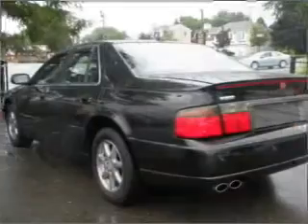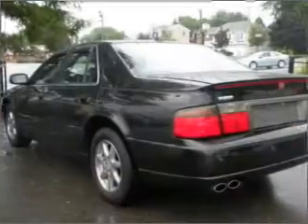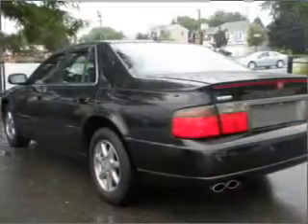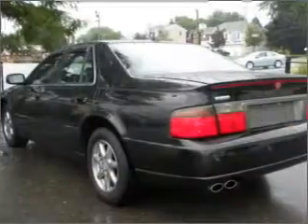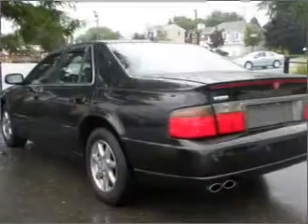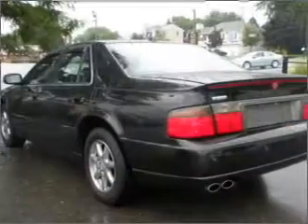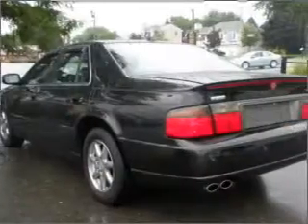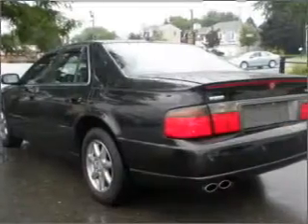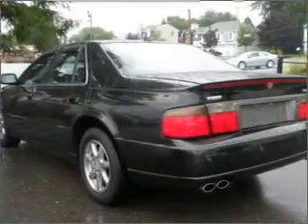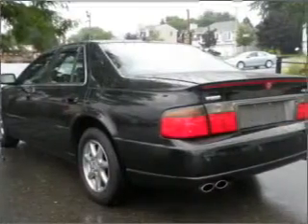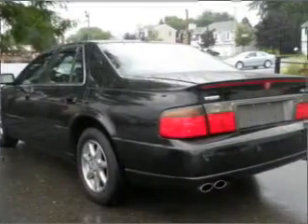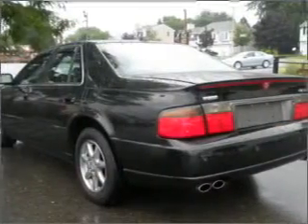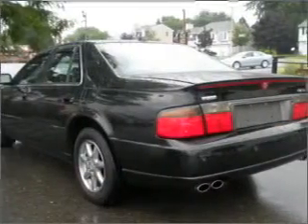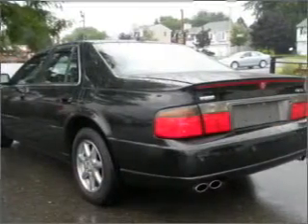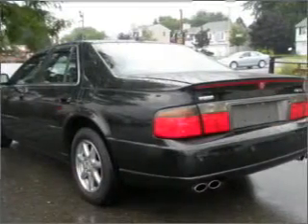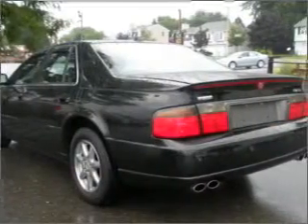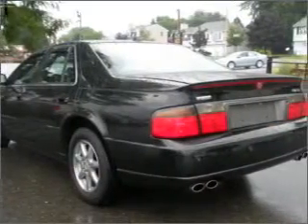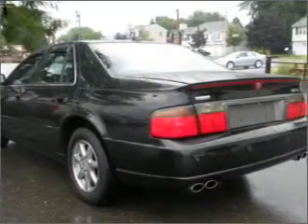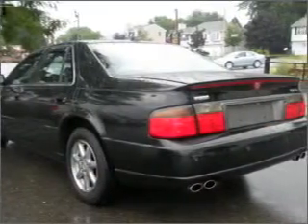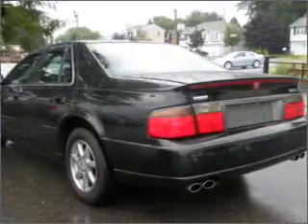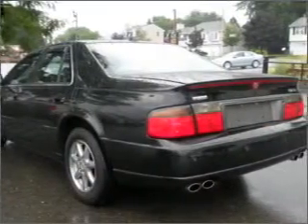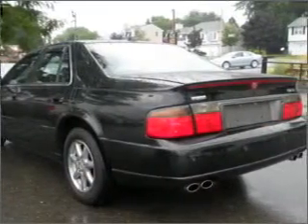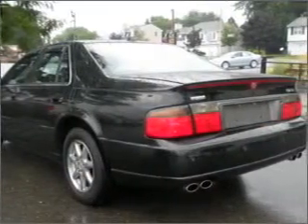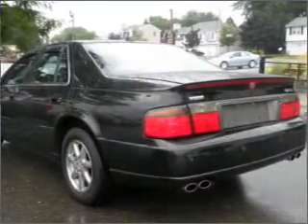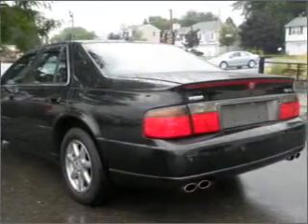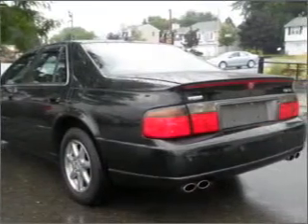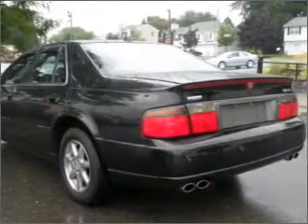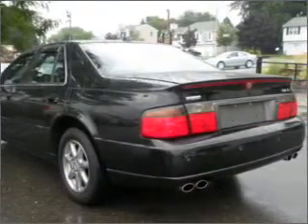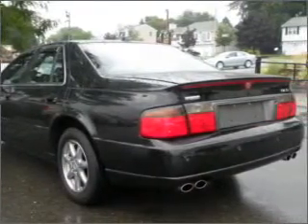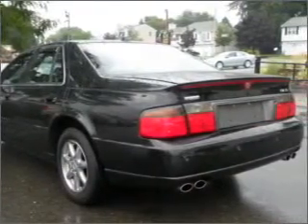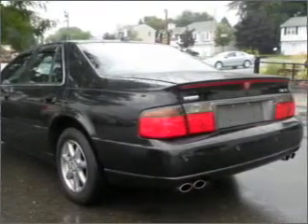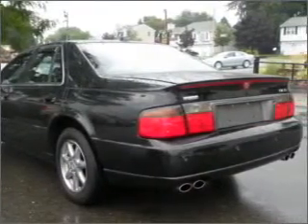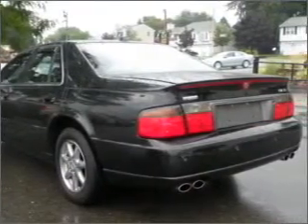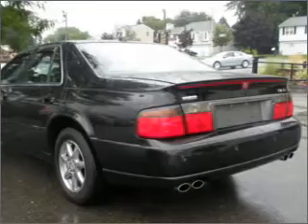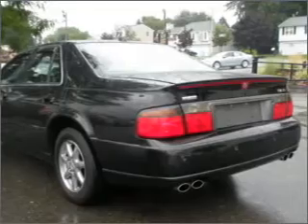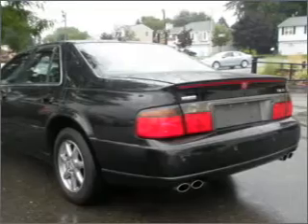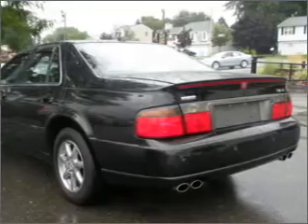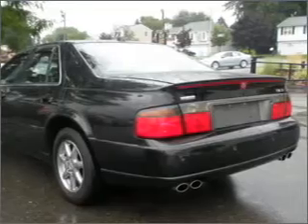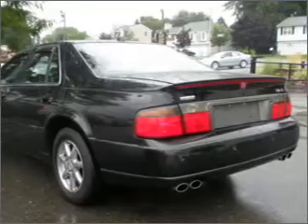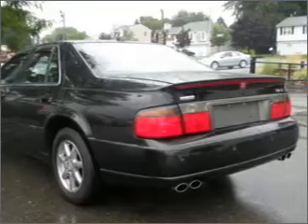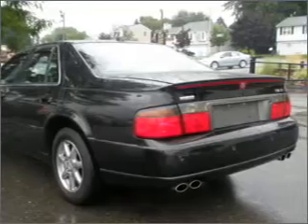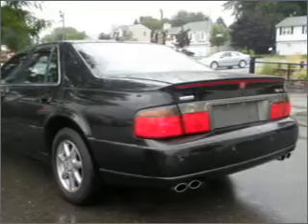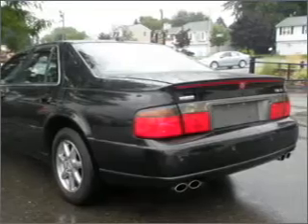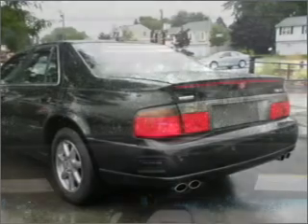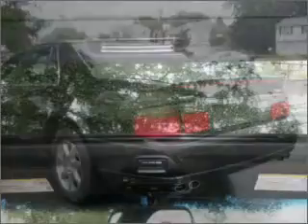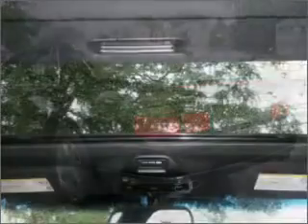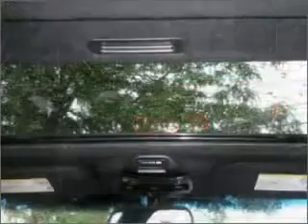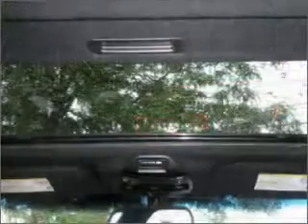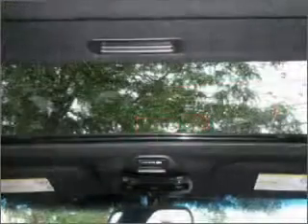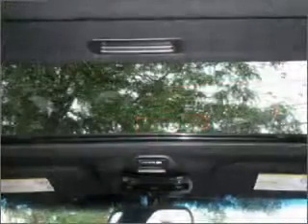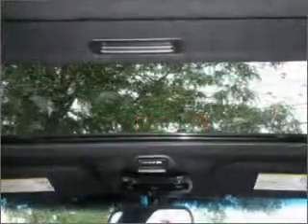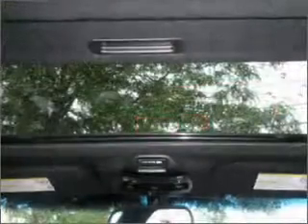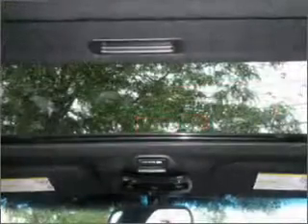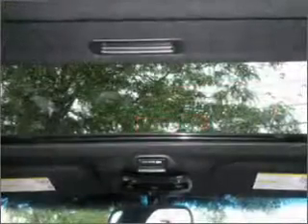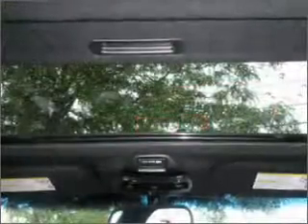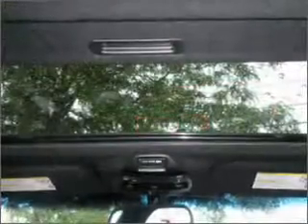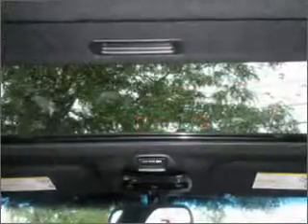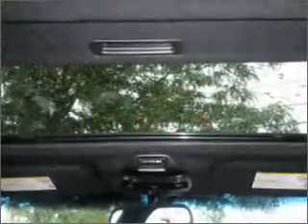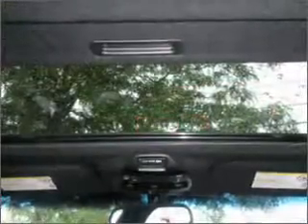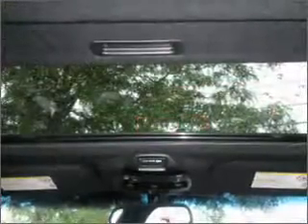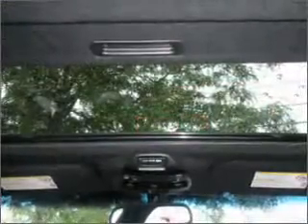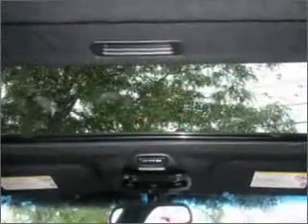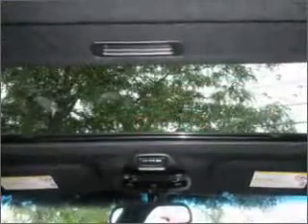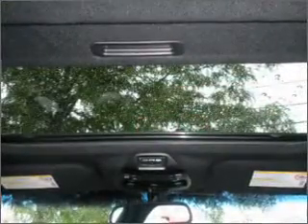Inside, you'll find a cassette player, audio system security, in-dash single CD player and more.